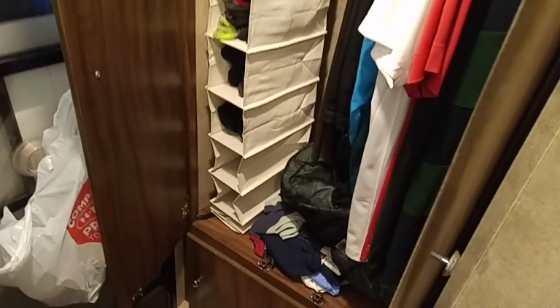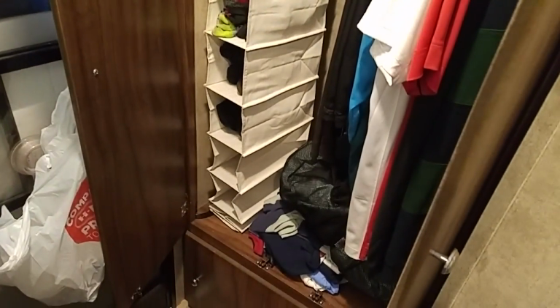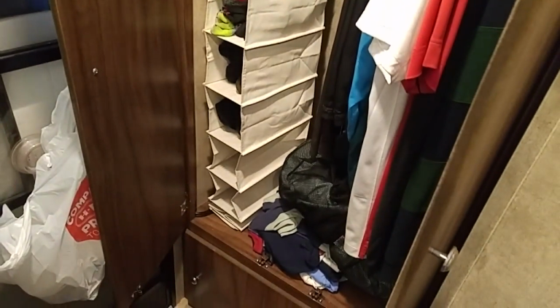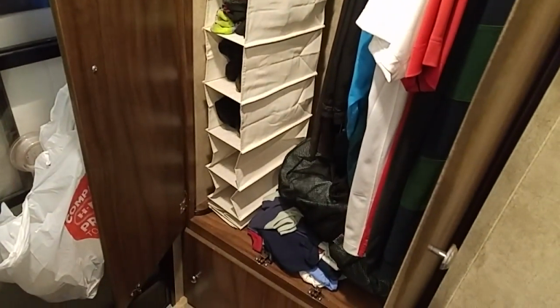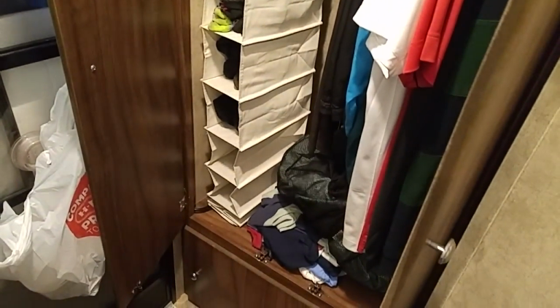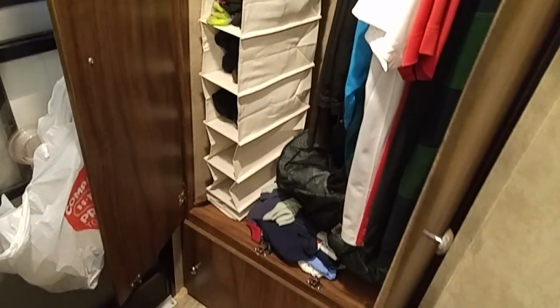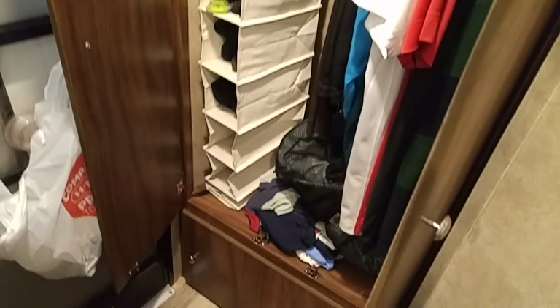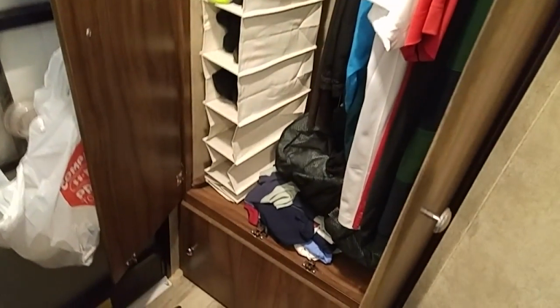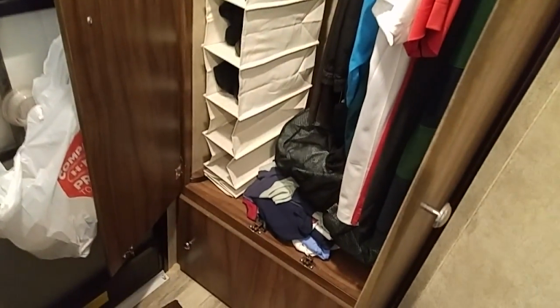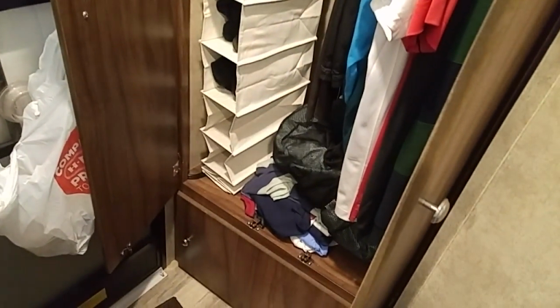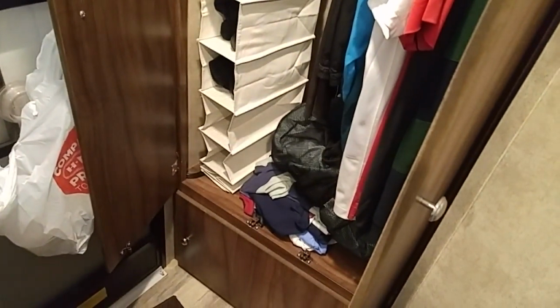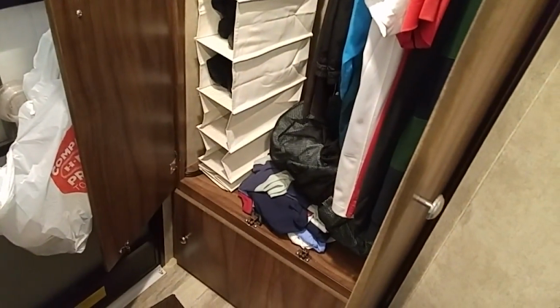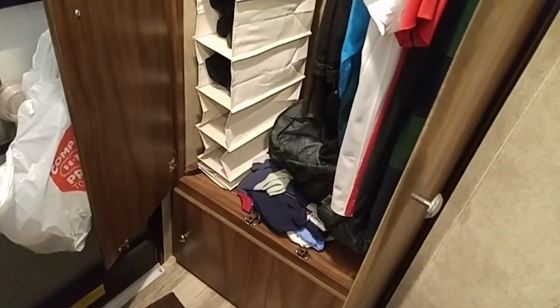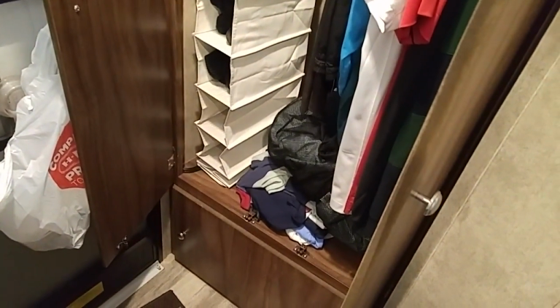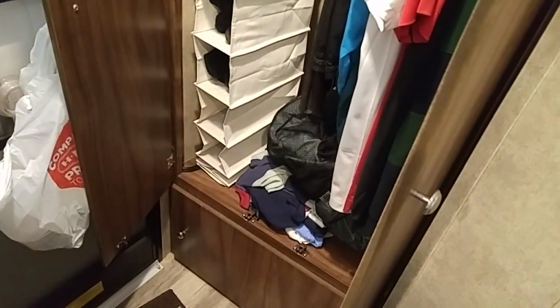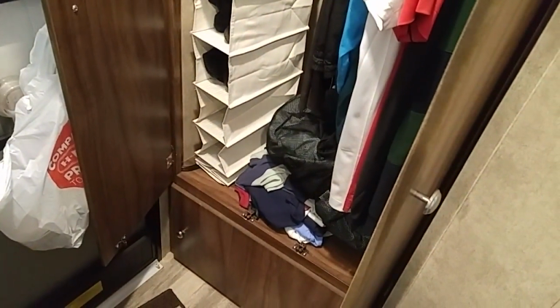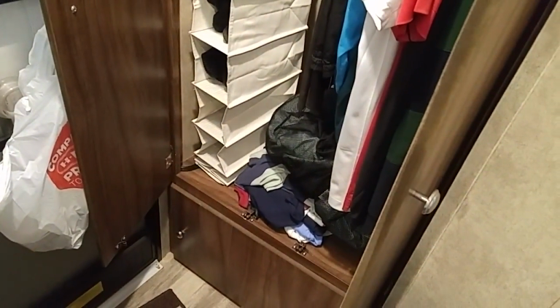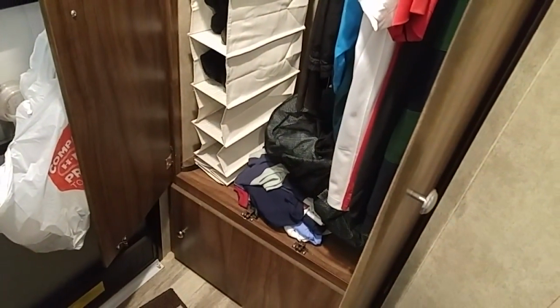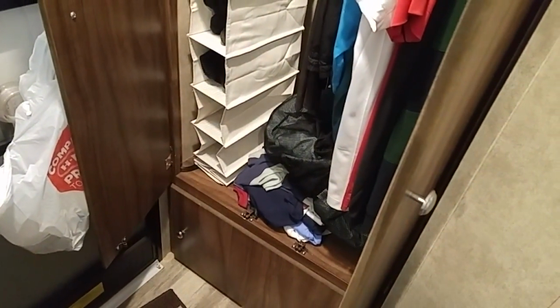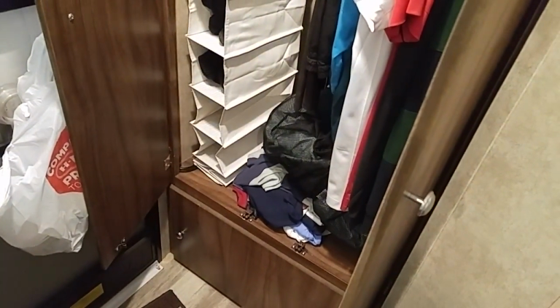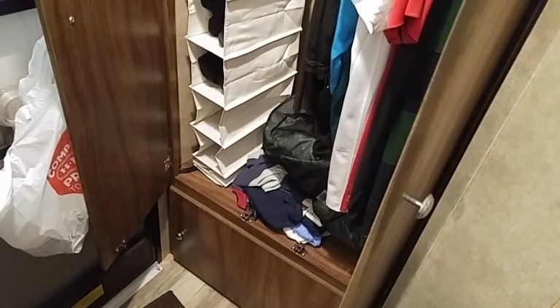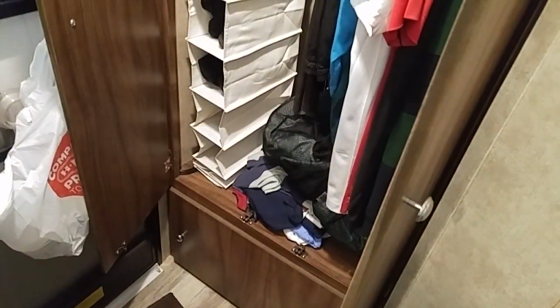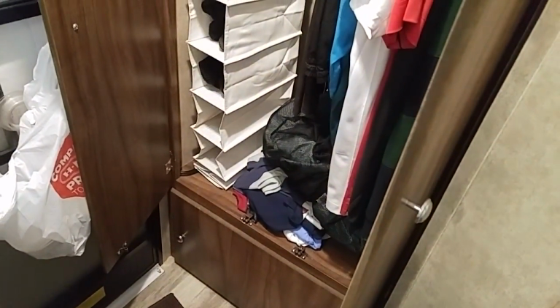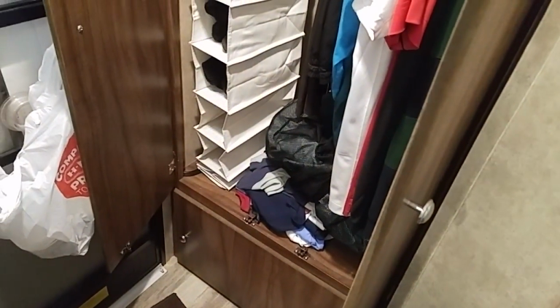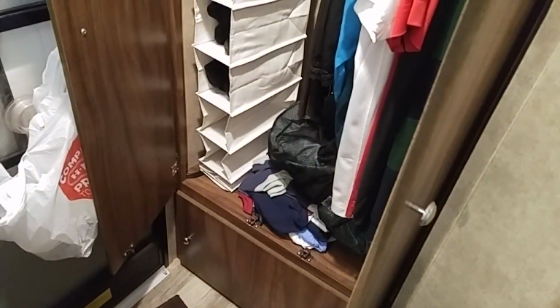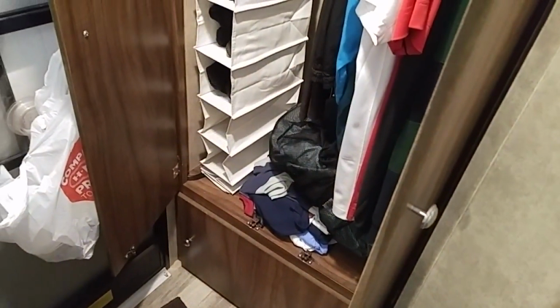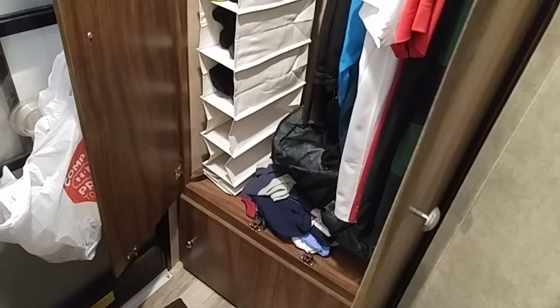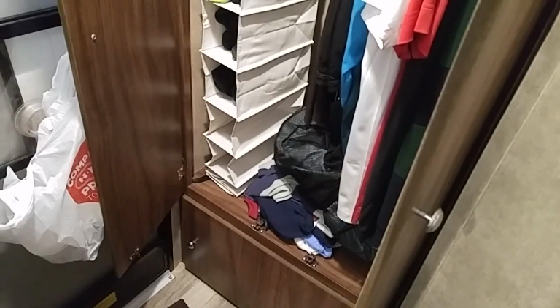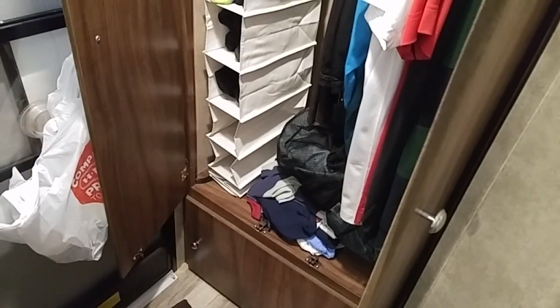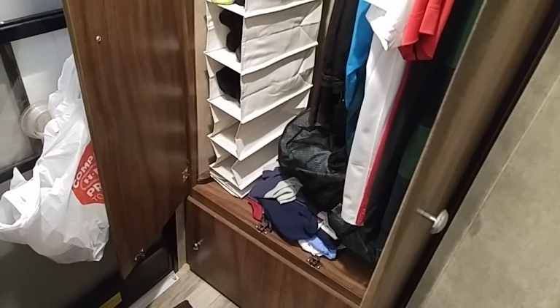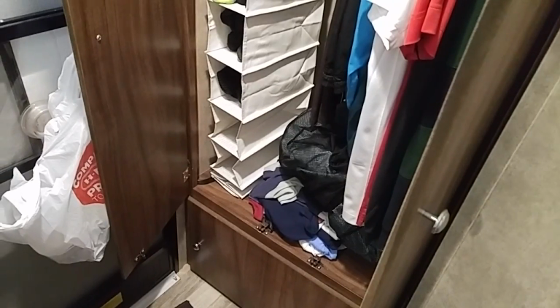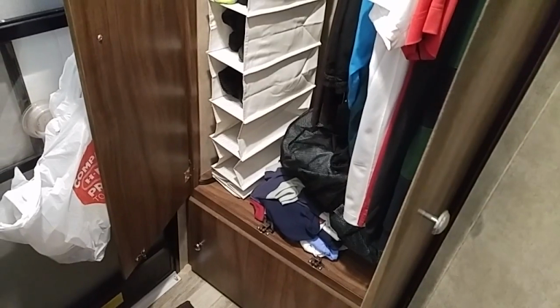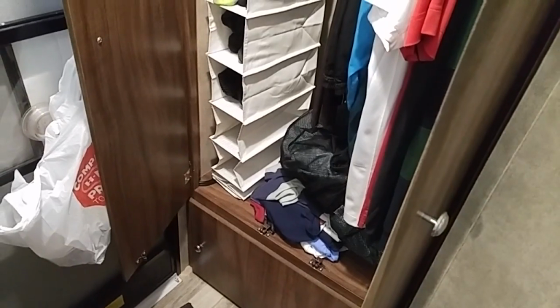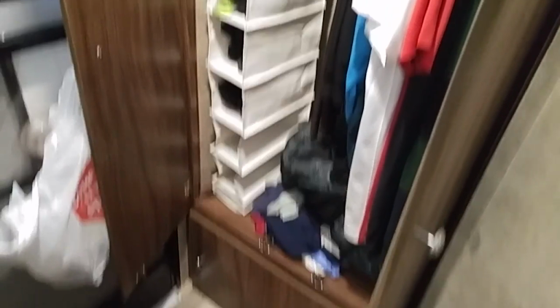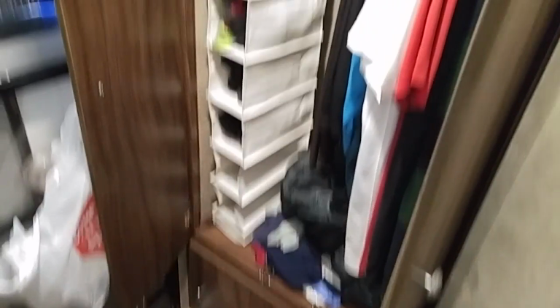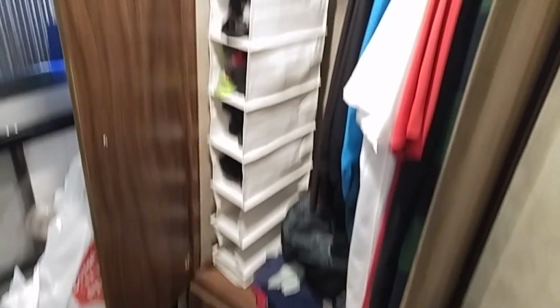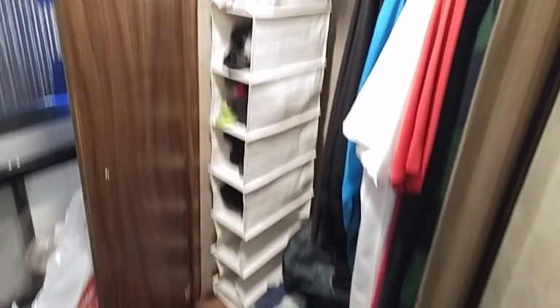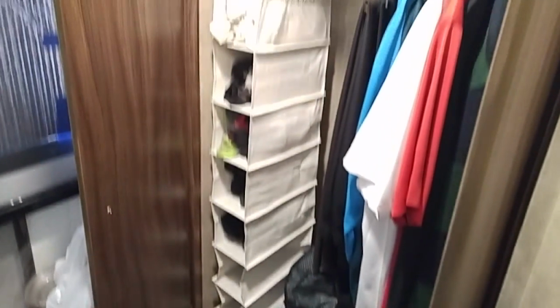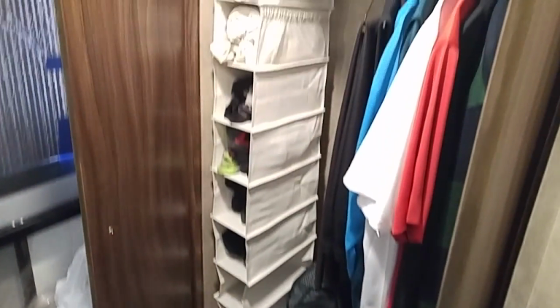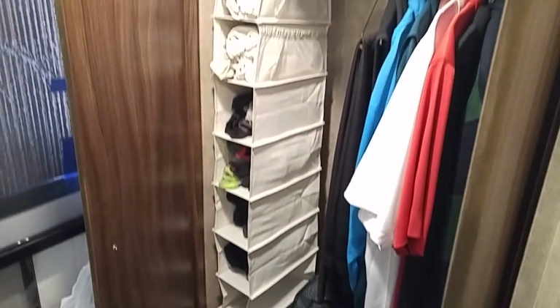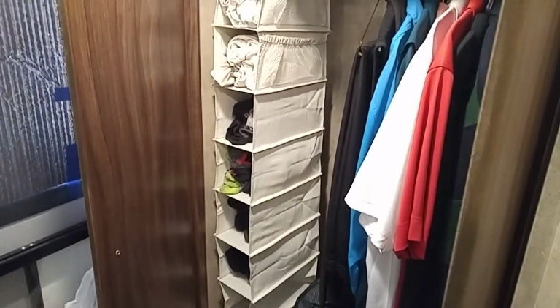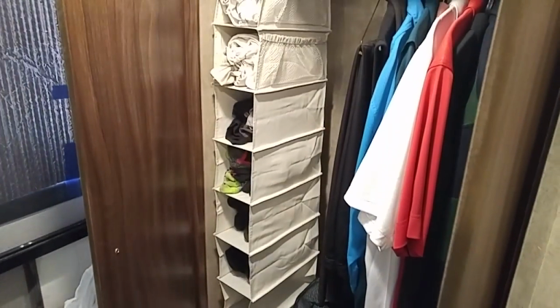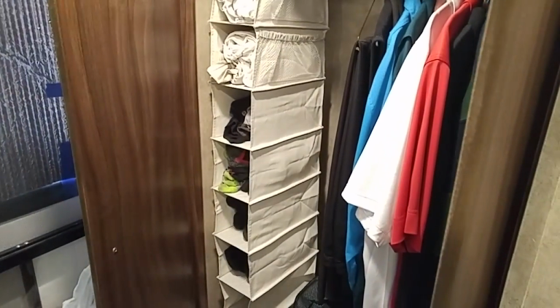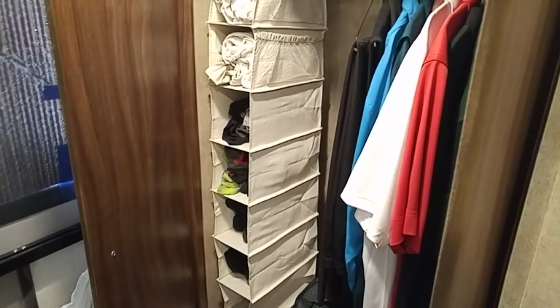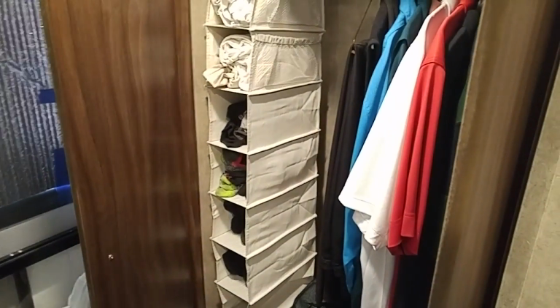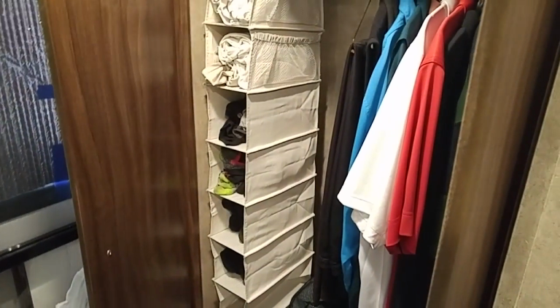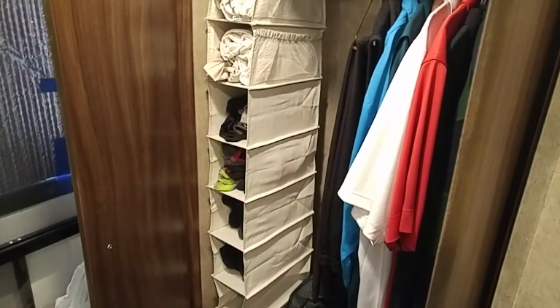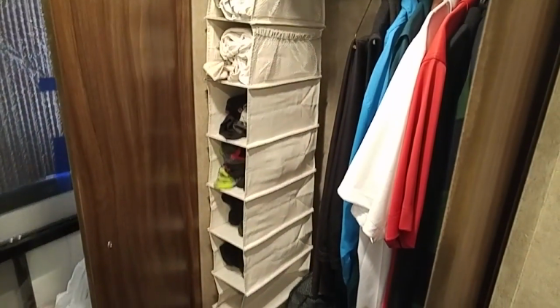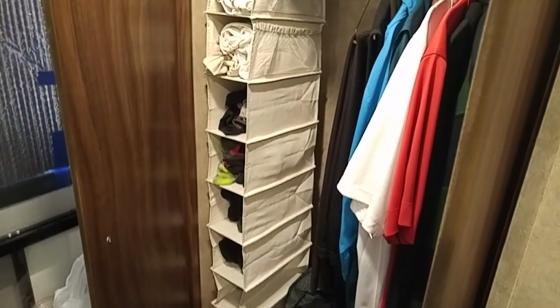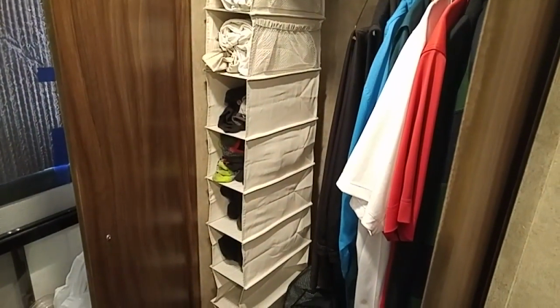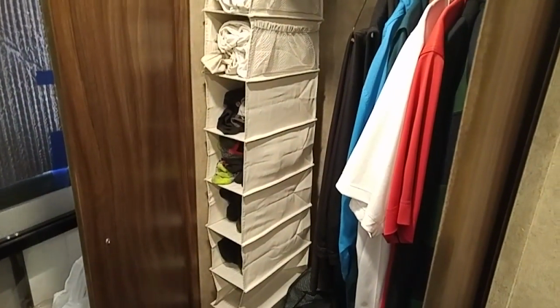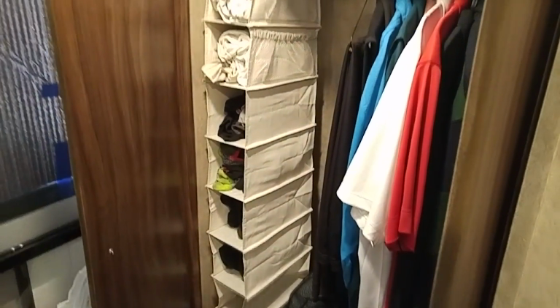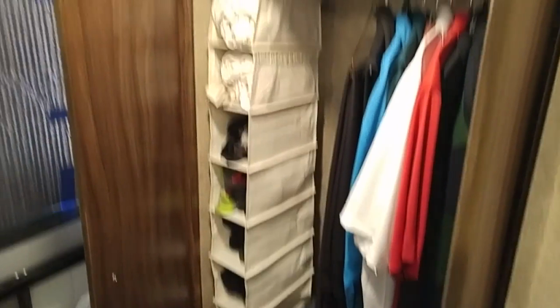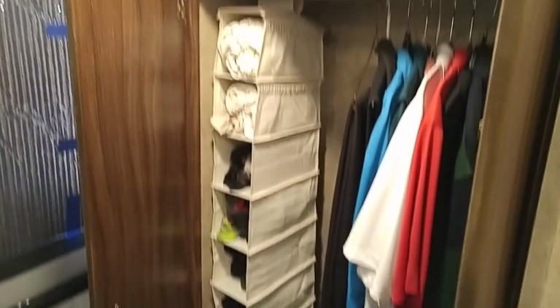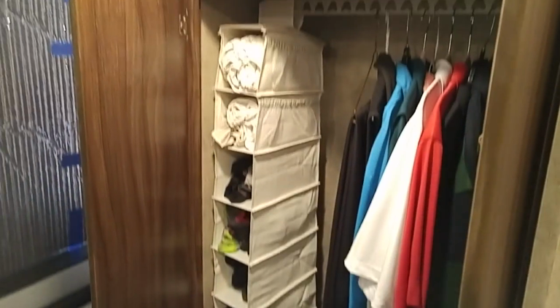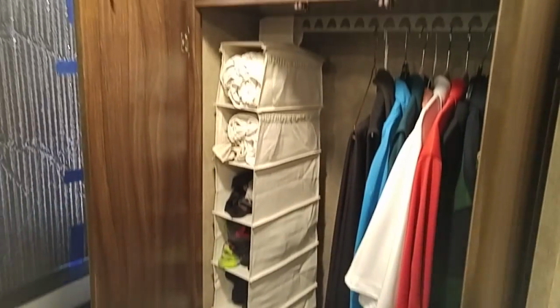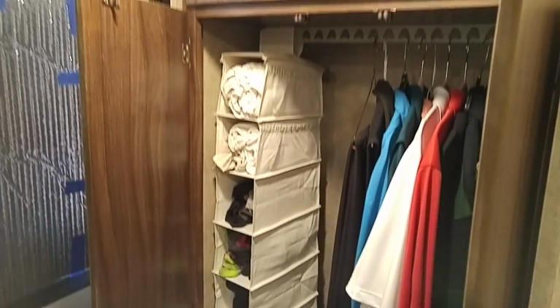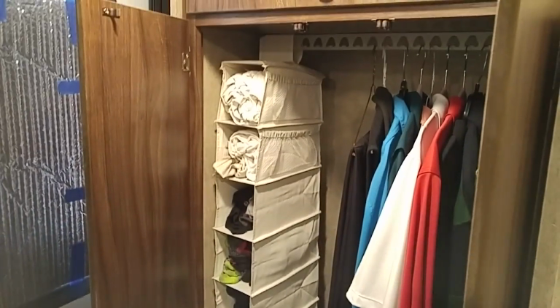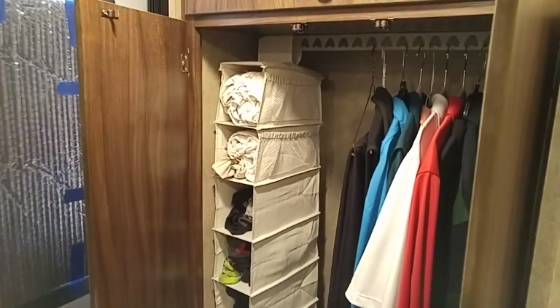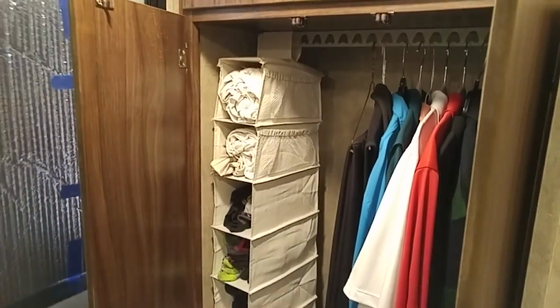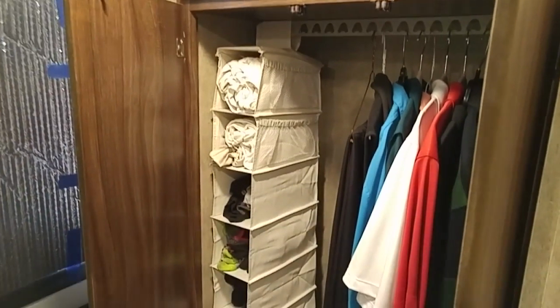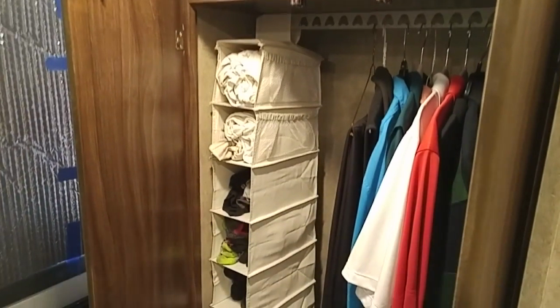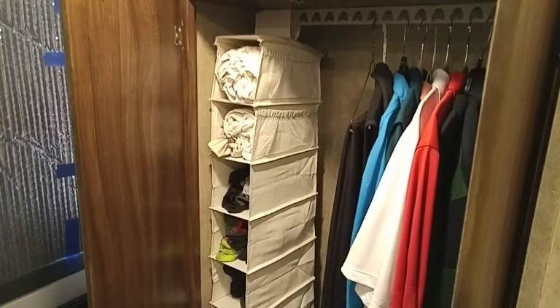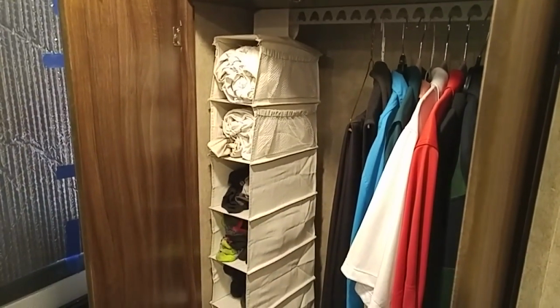There are 10 of them, but I can only use 8 of them because of the height of my closet.